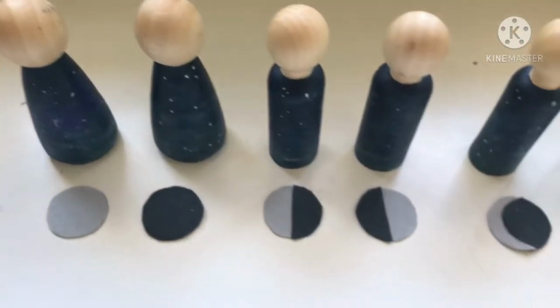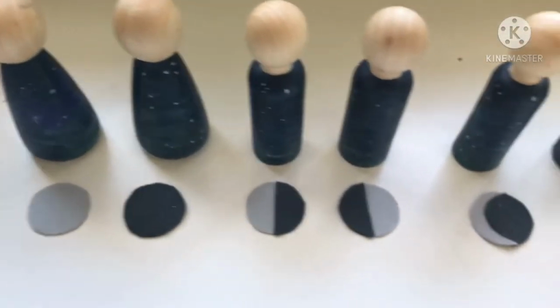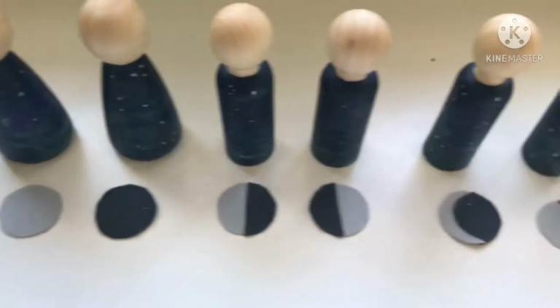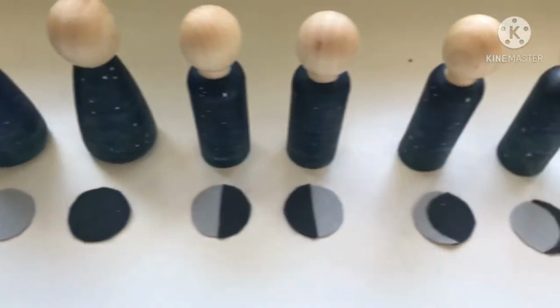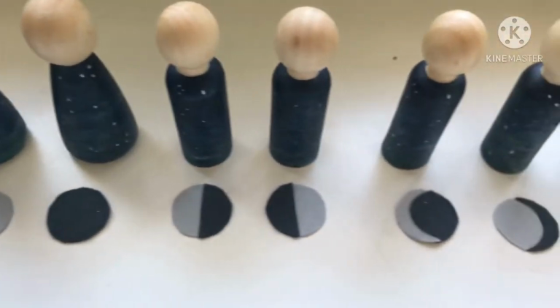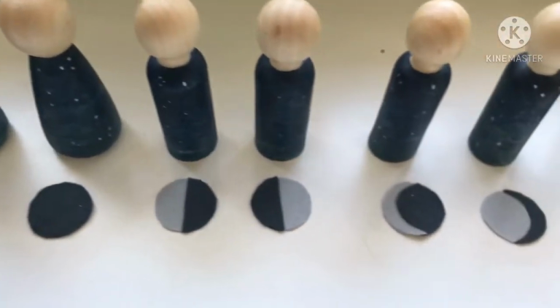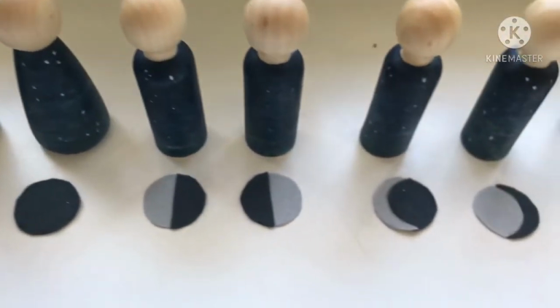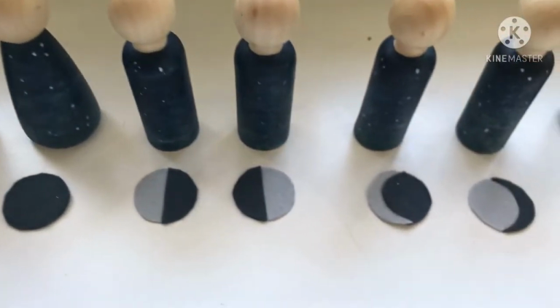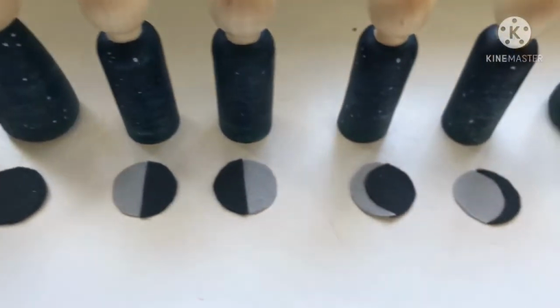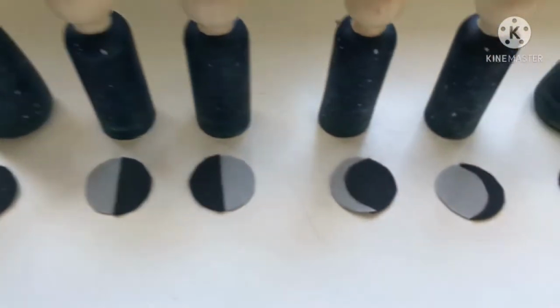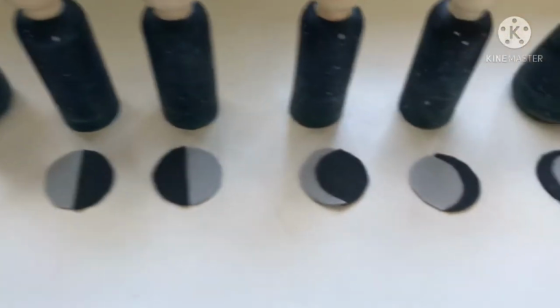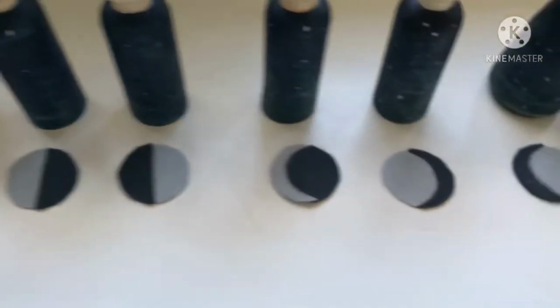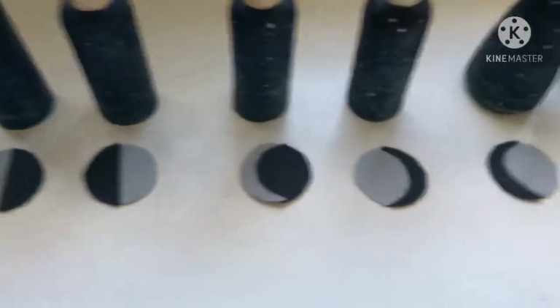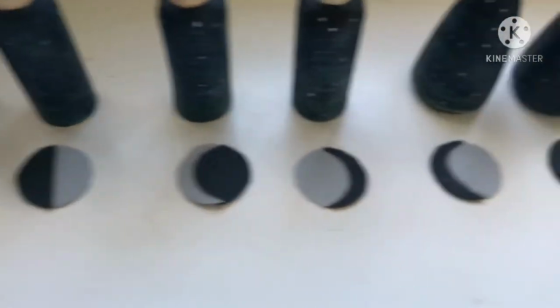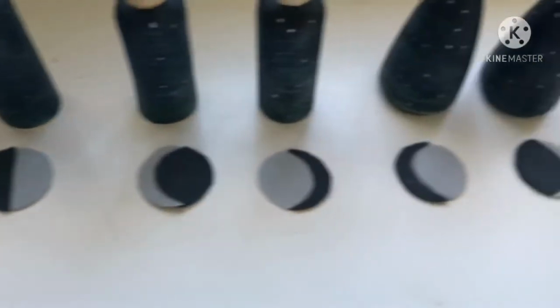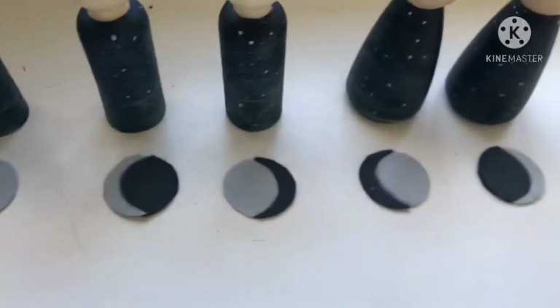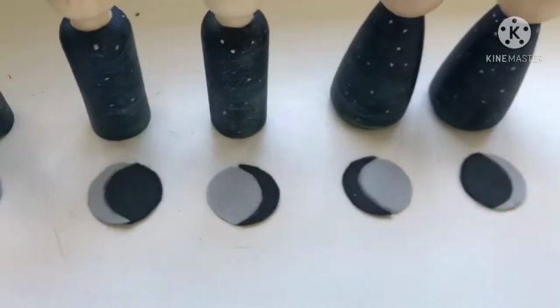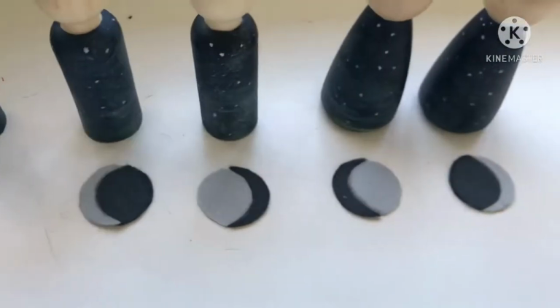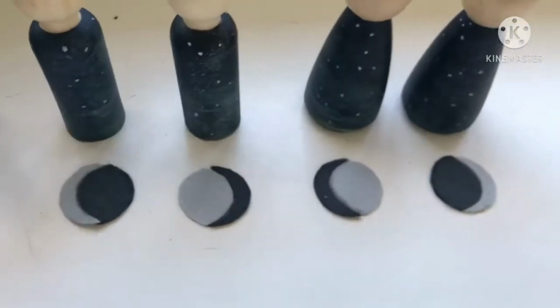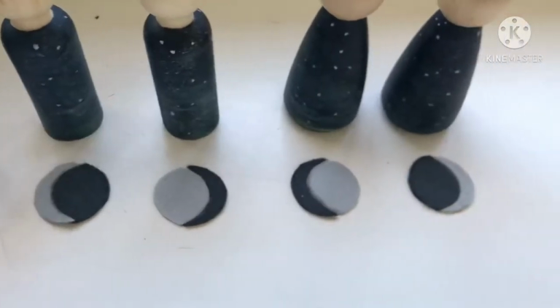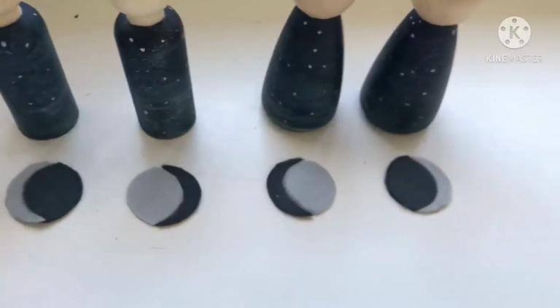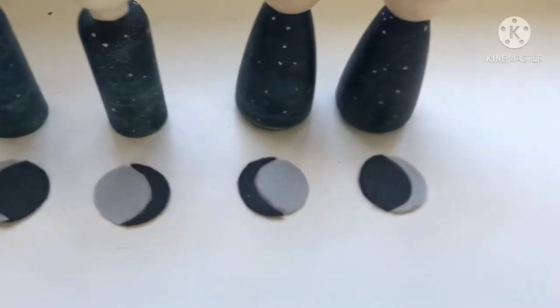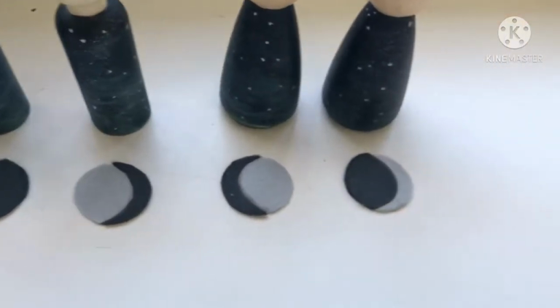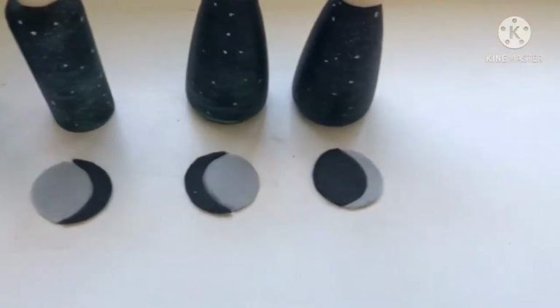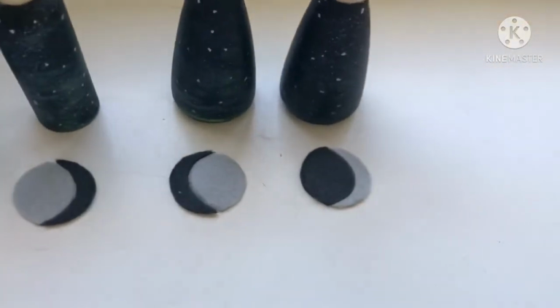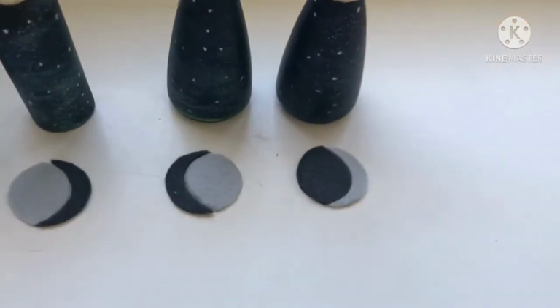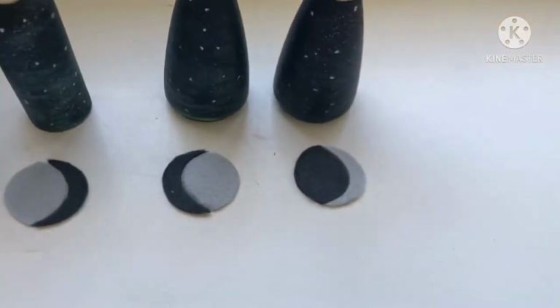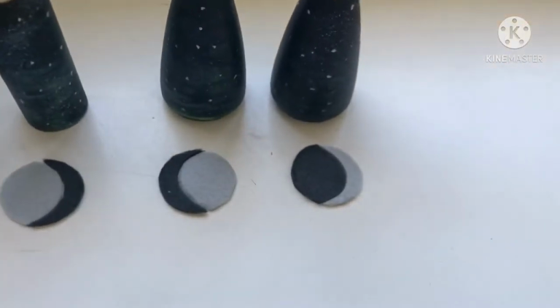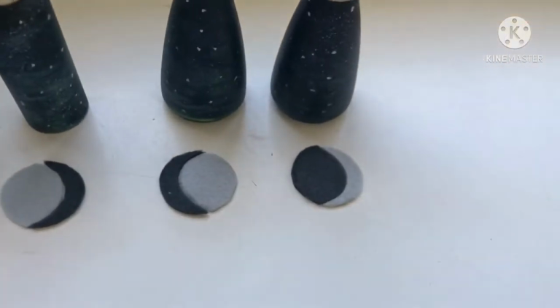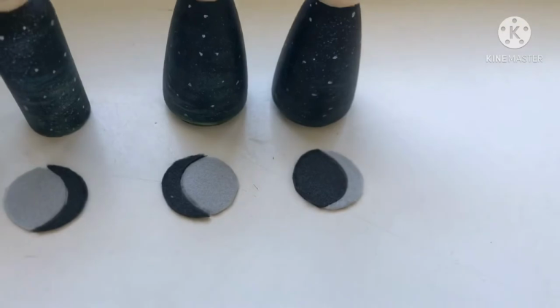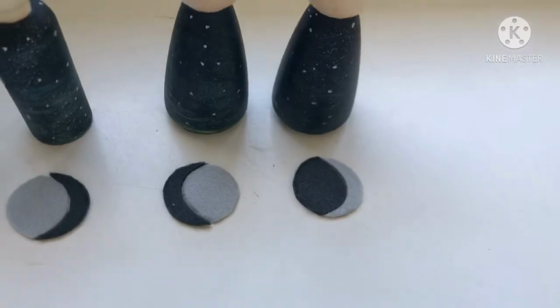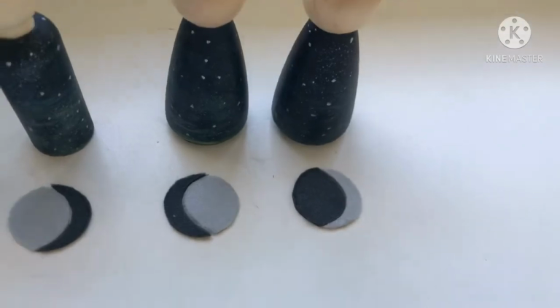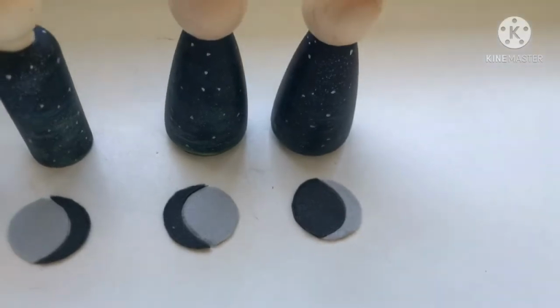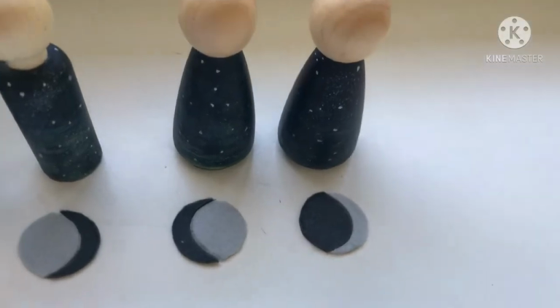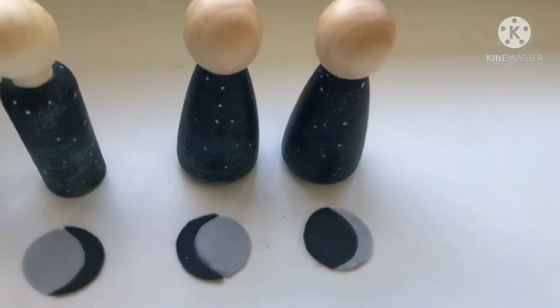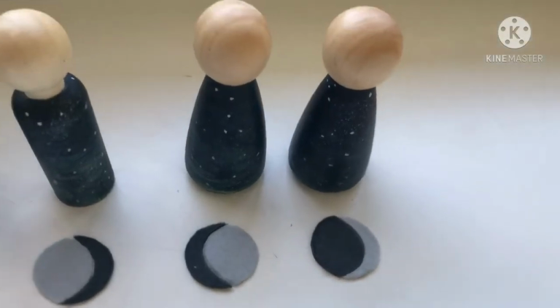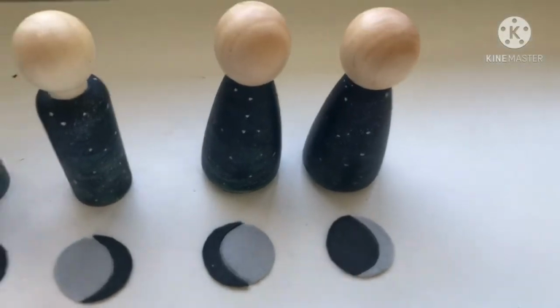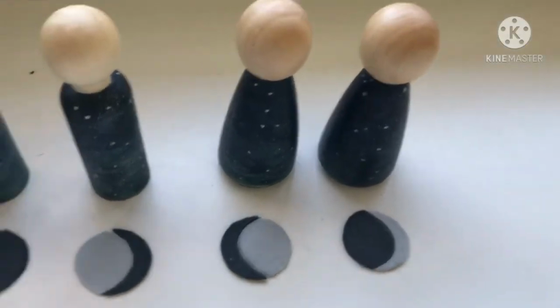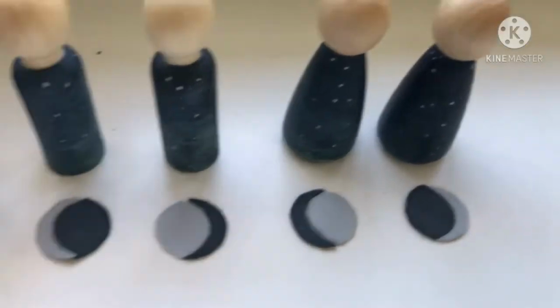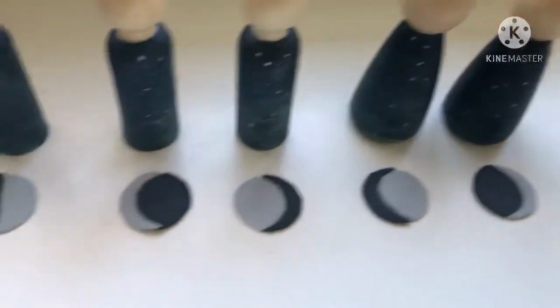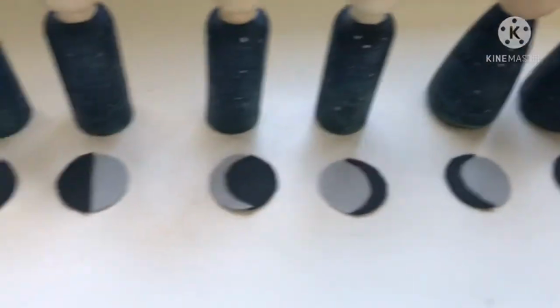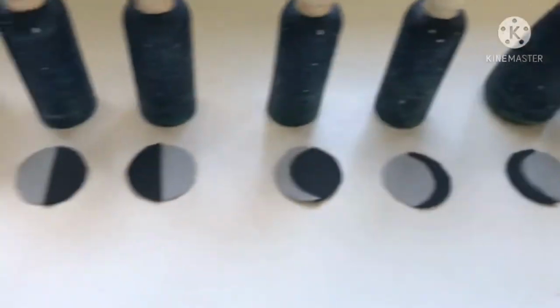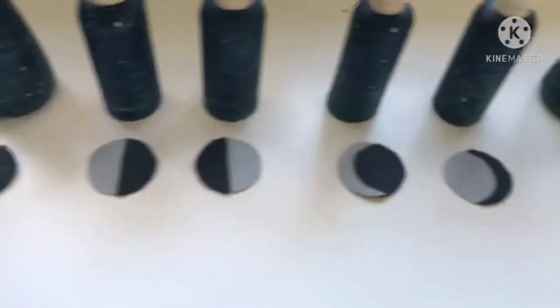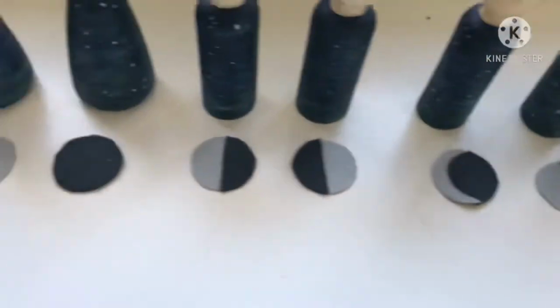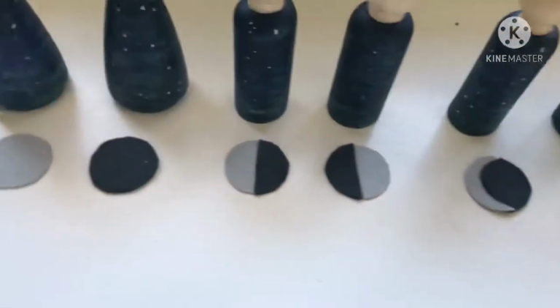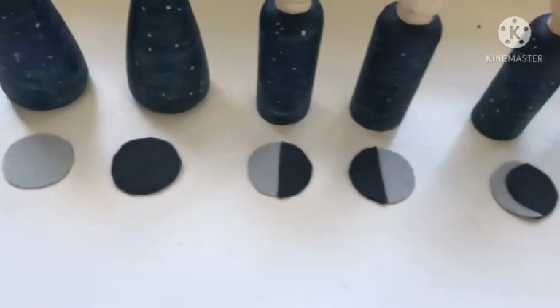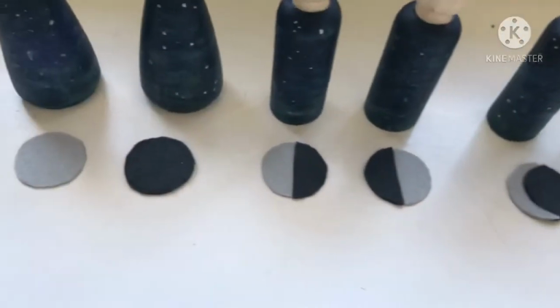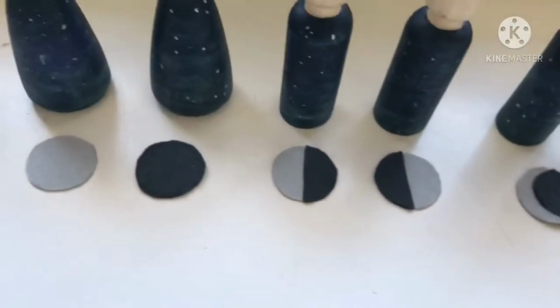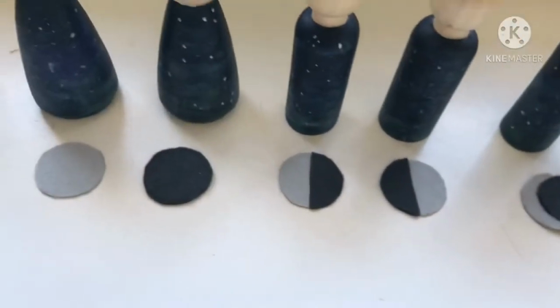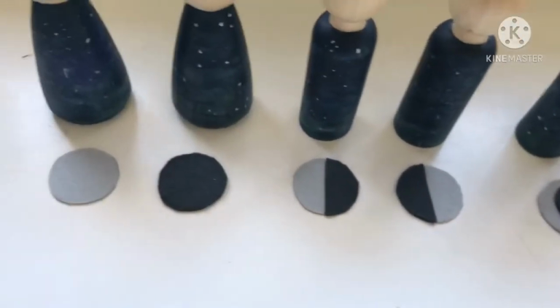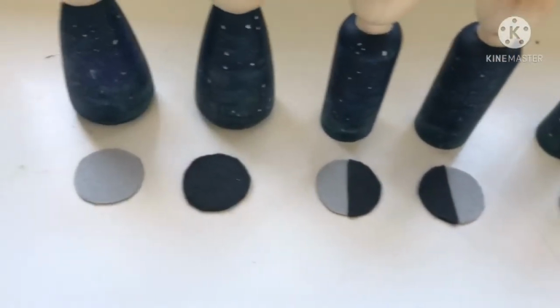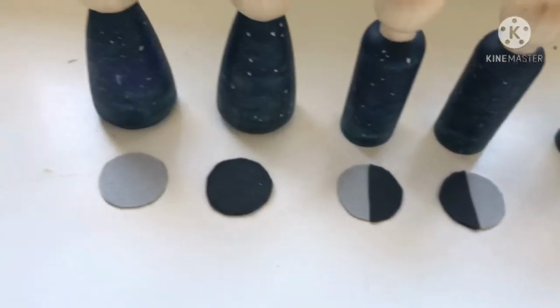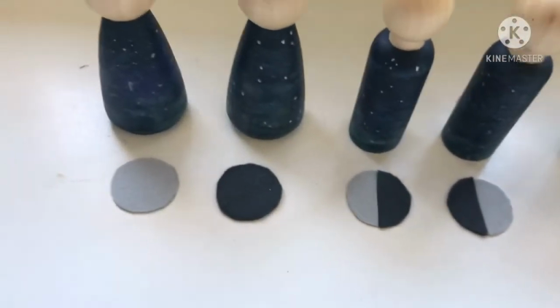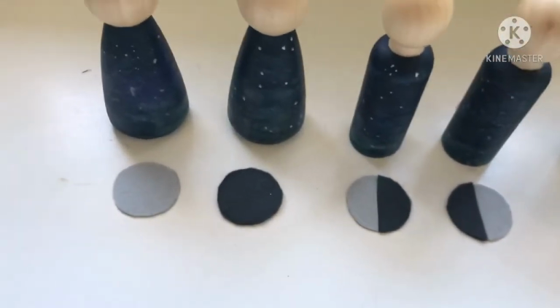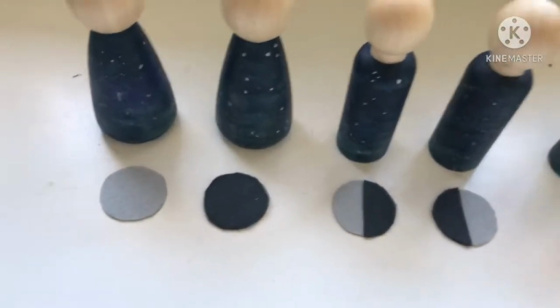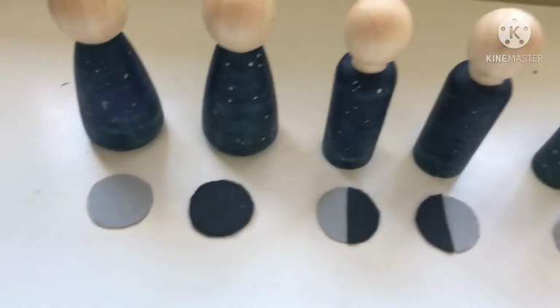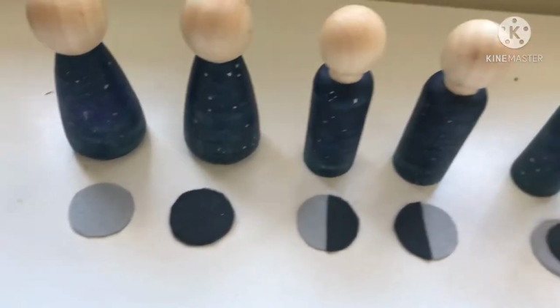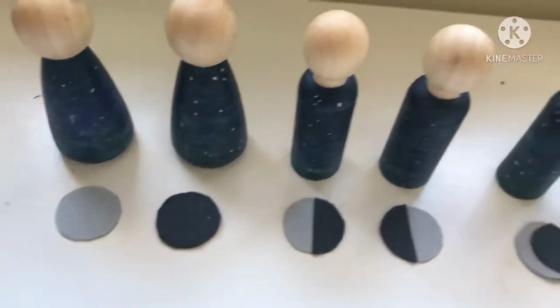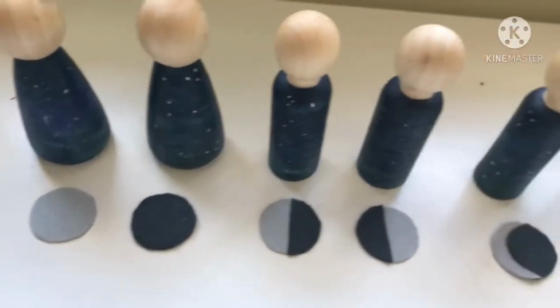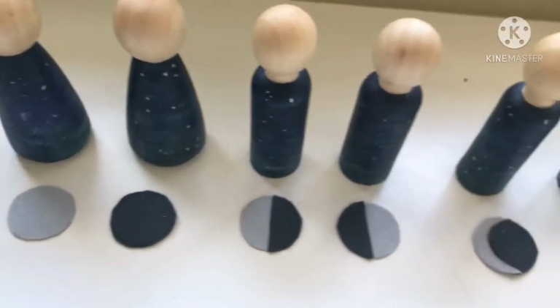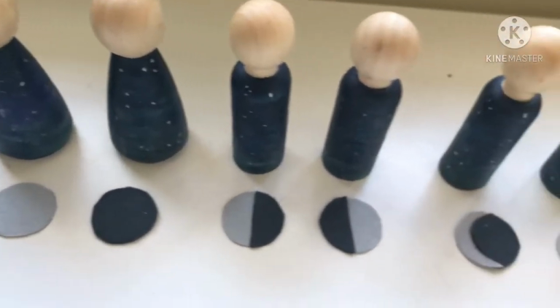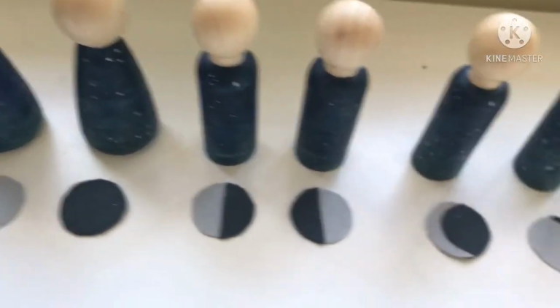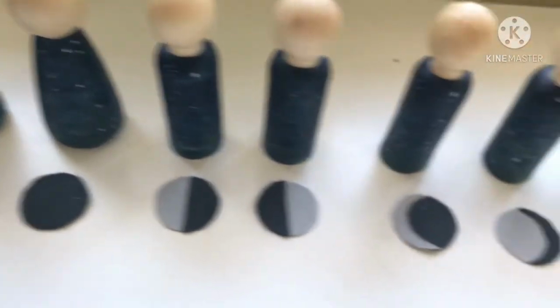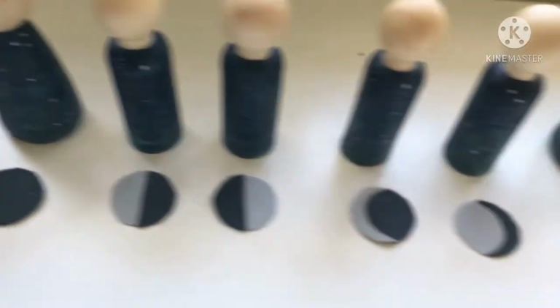I've arranged them in the order that I want to glue them, so now I'm just going to glue them with the glue gun.